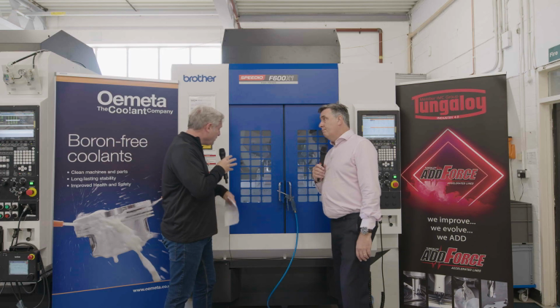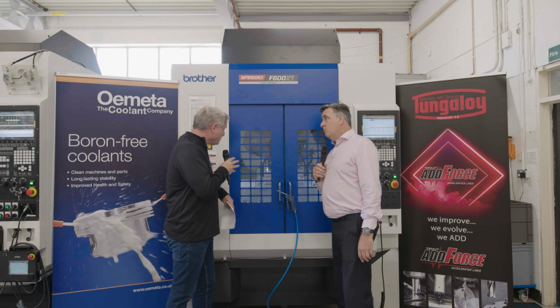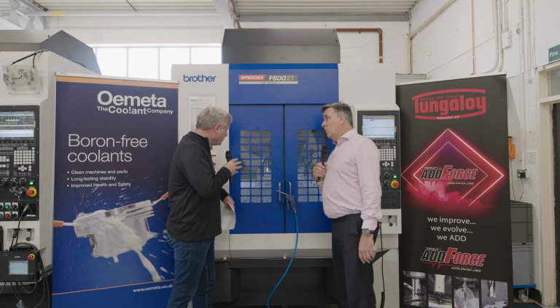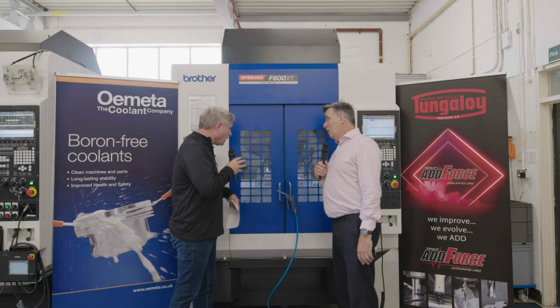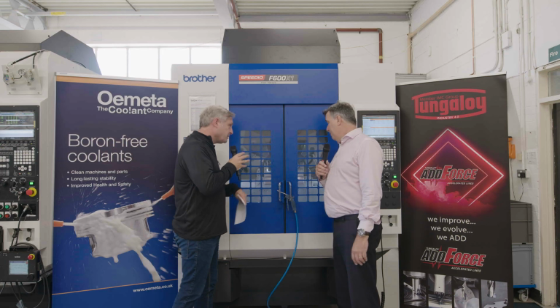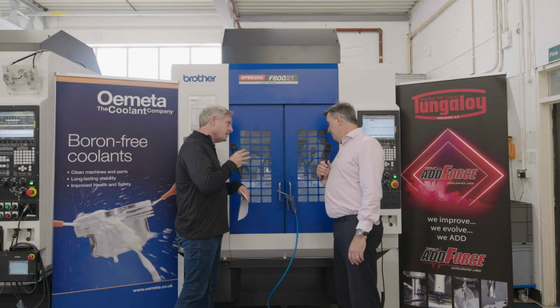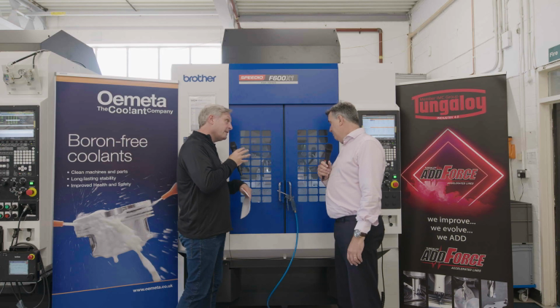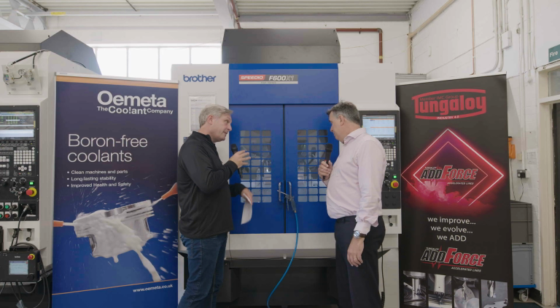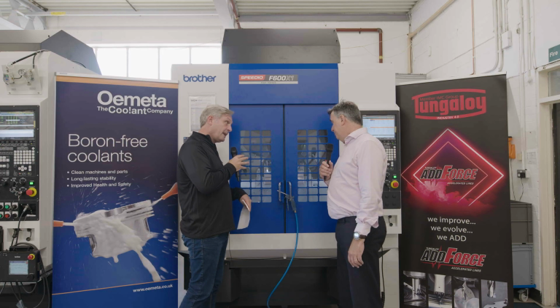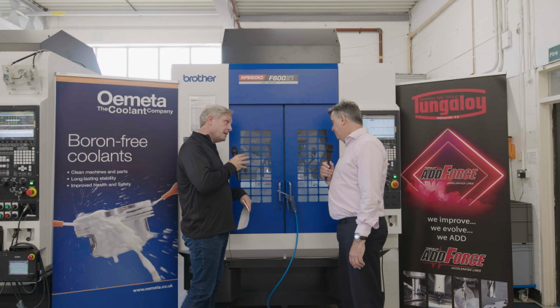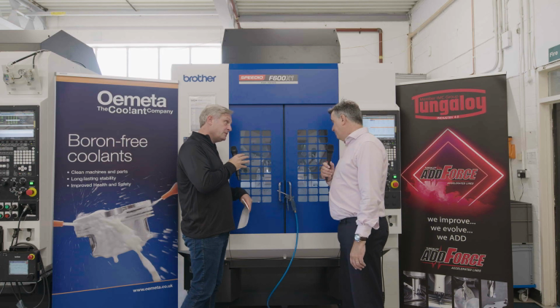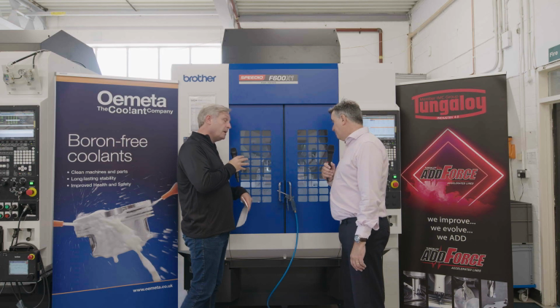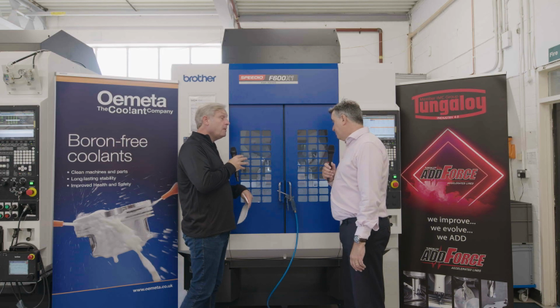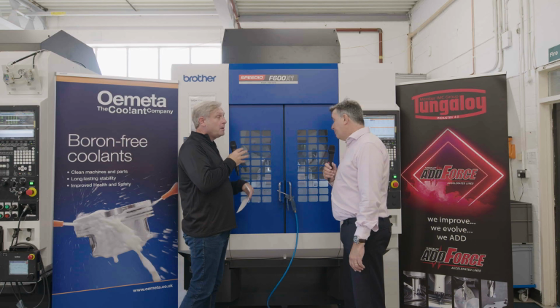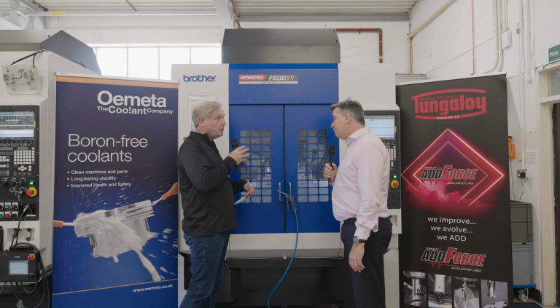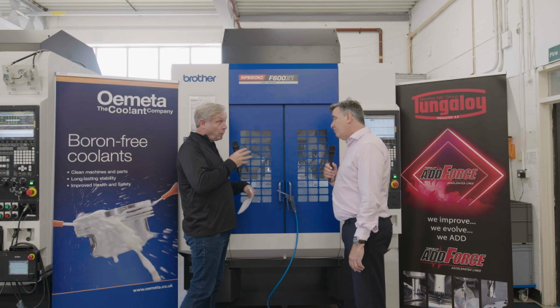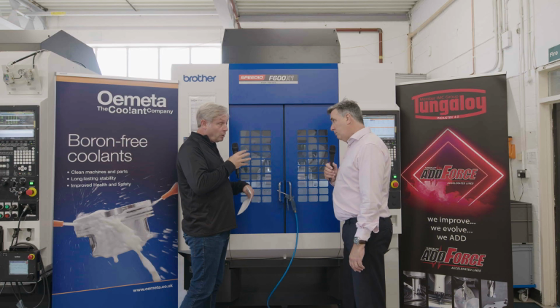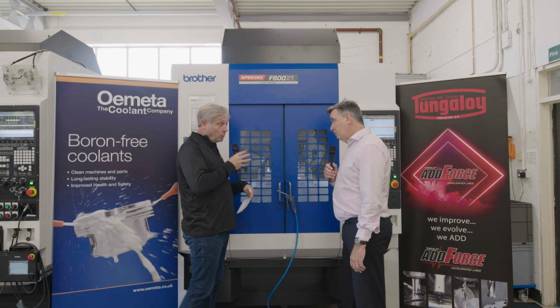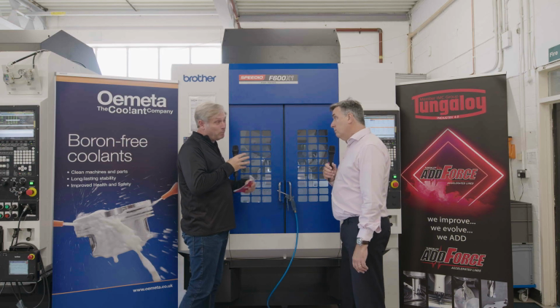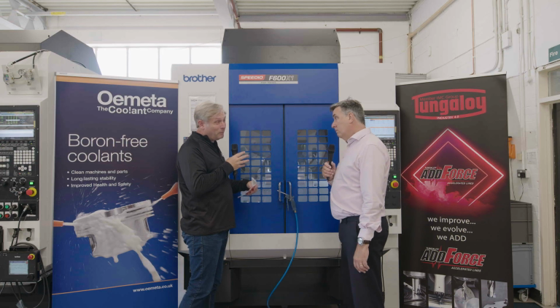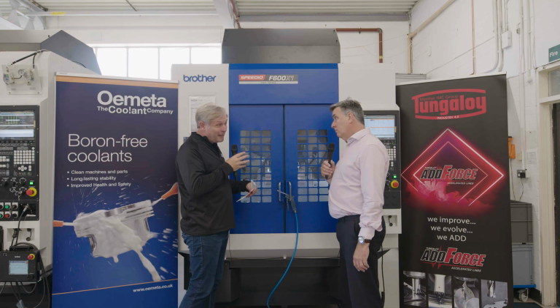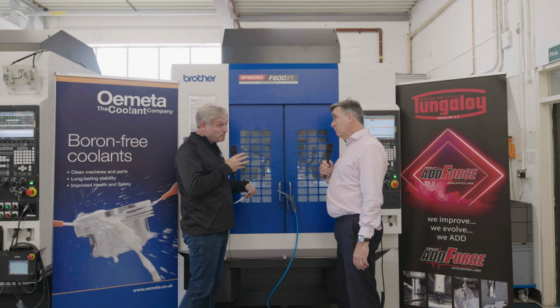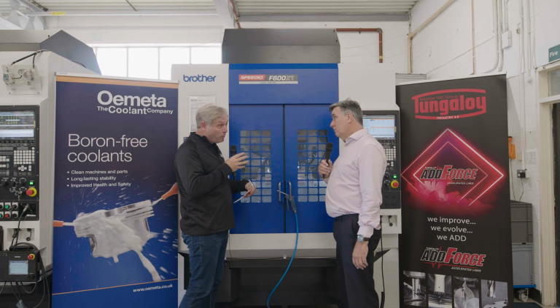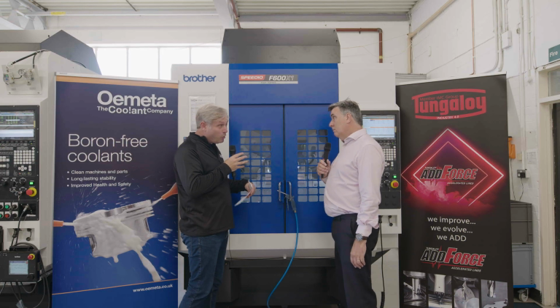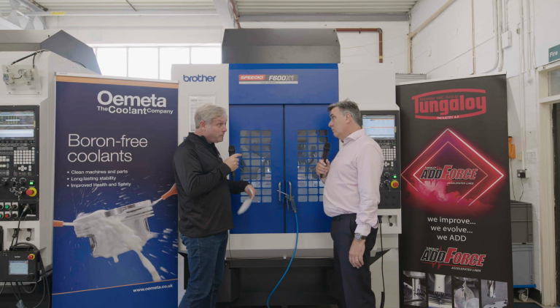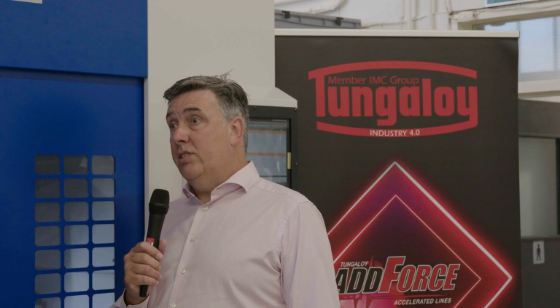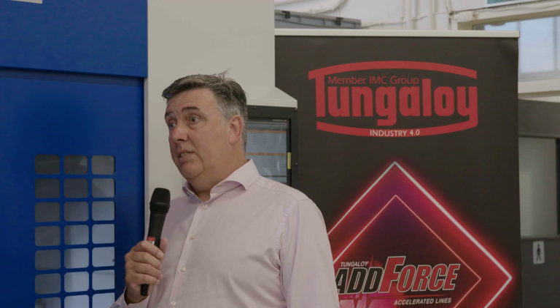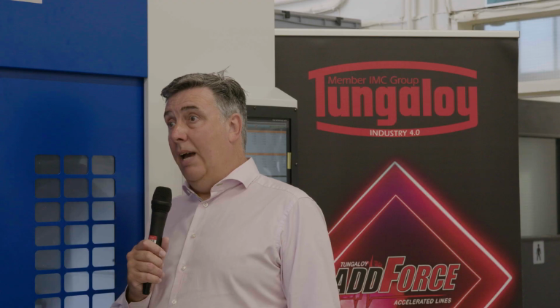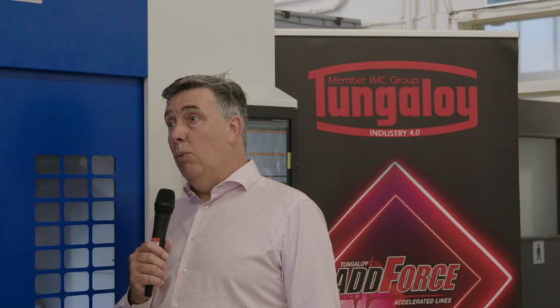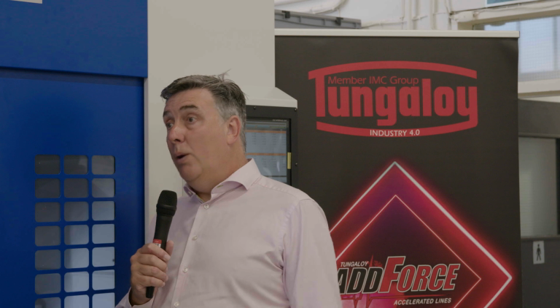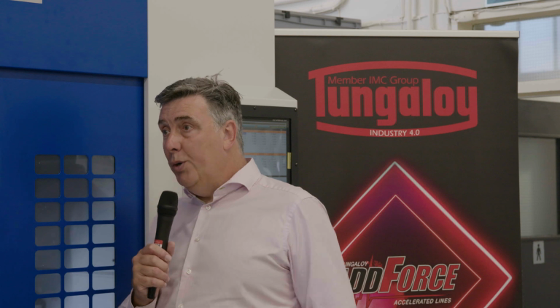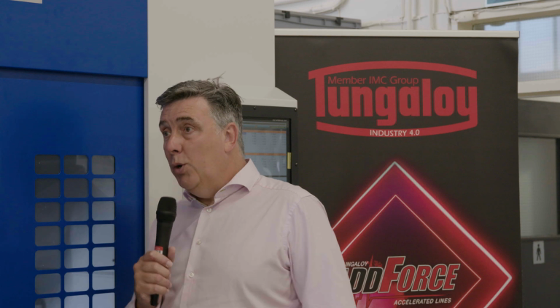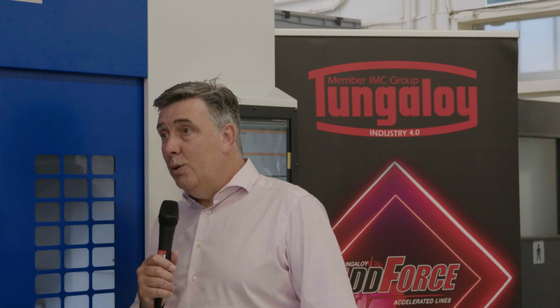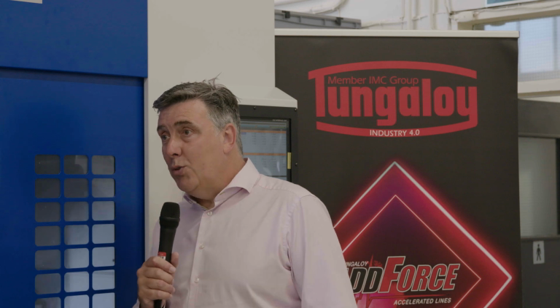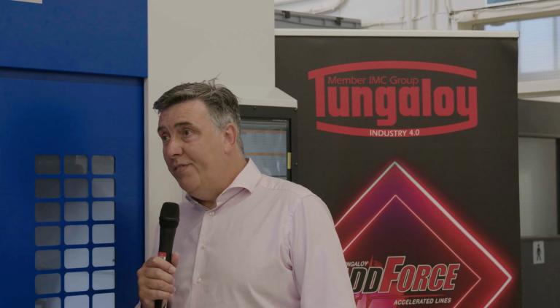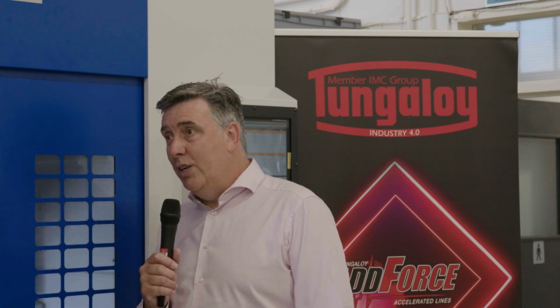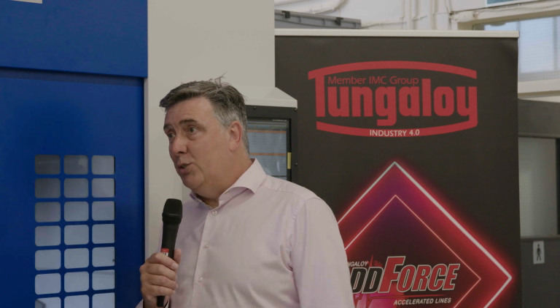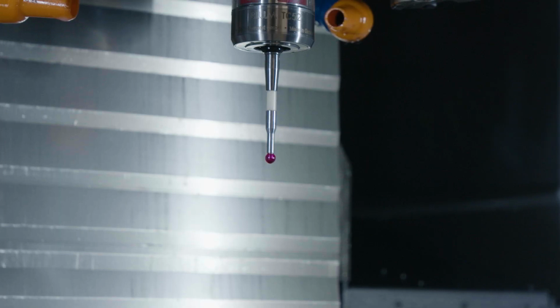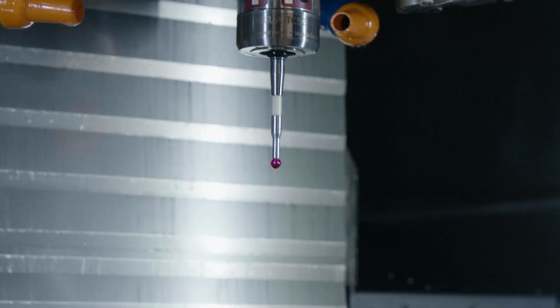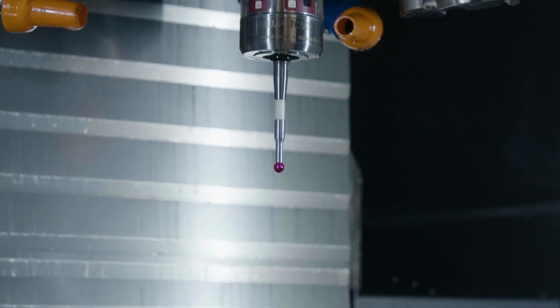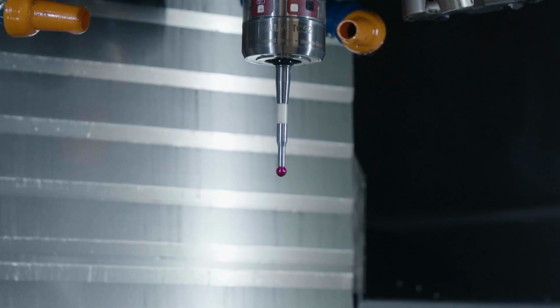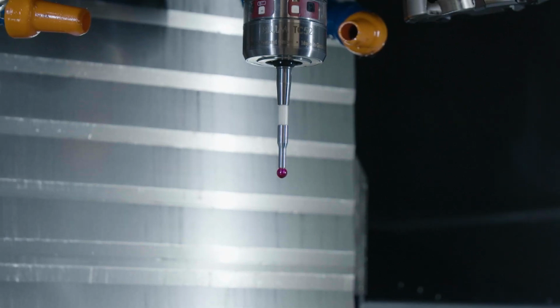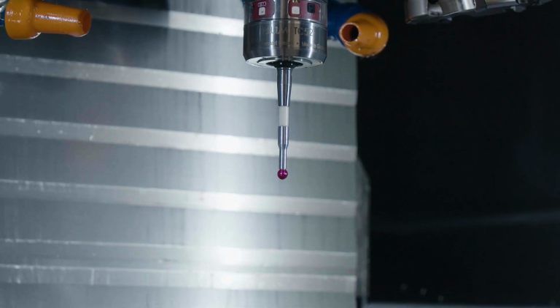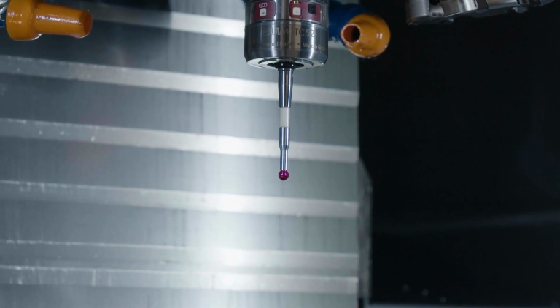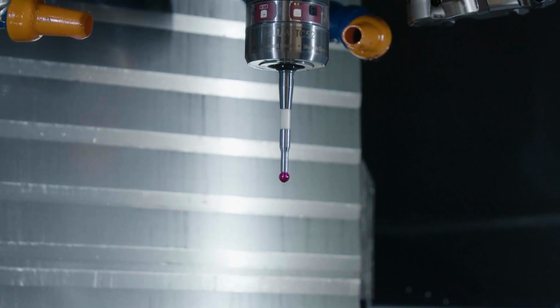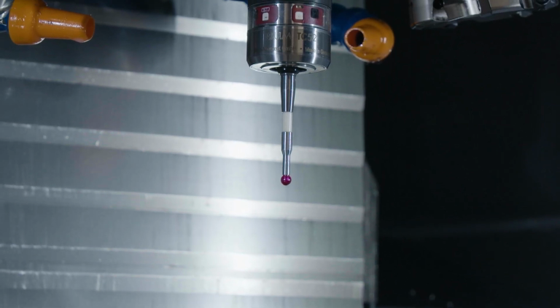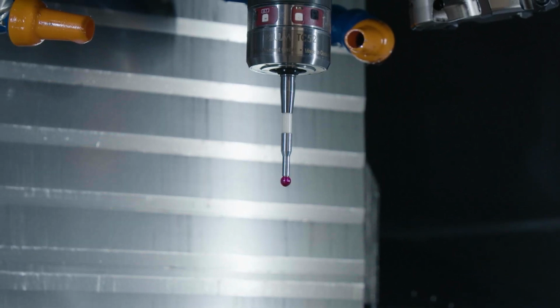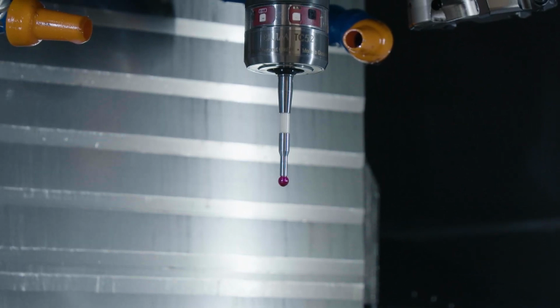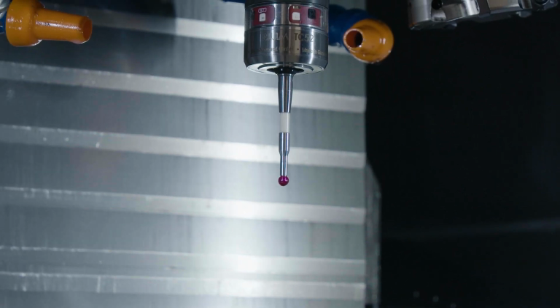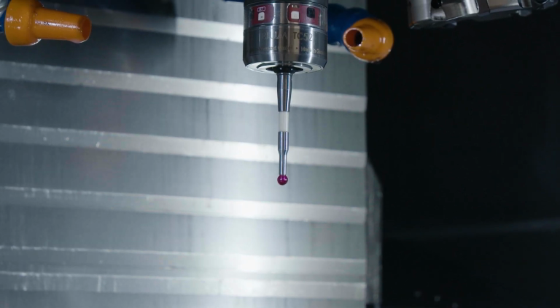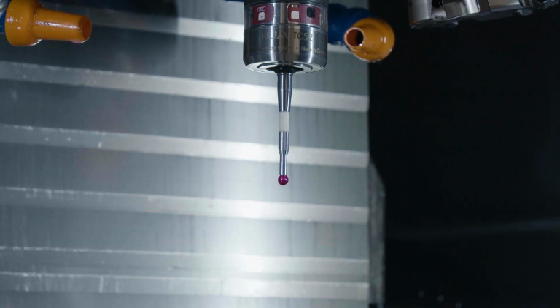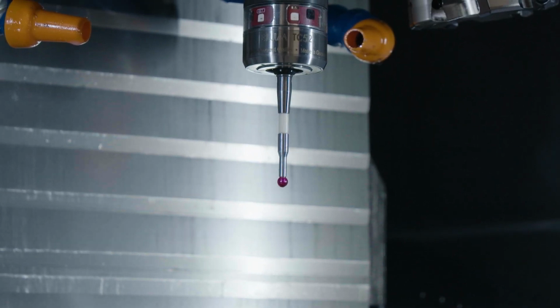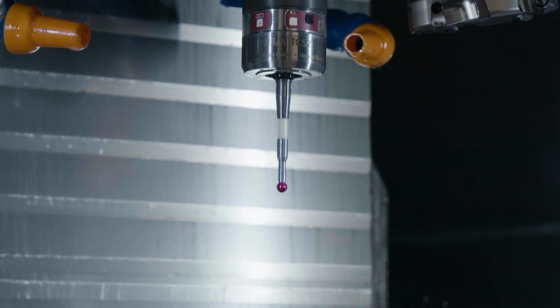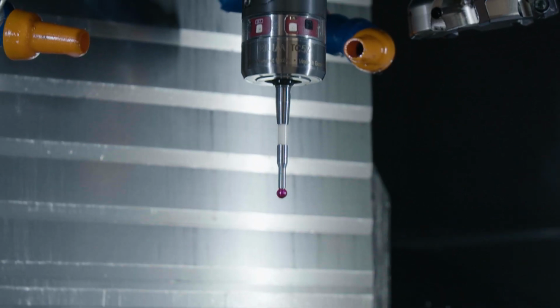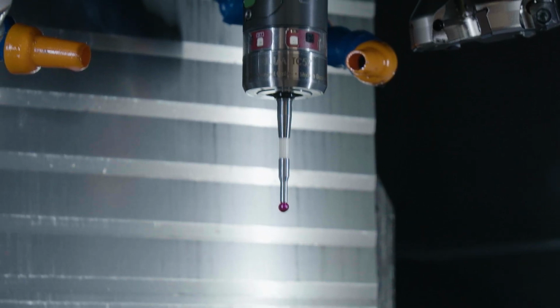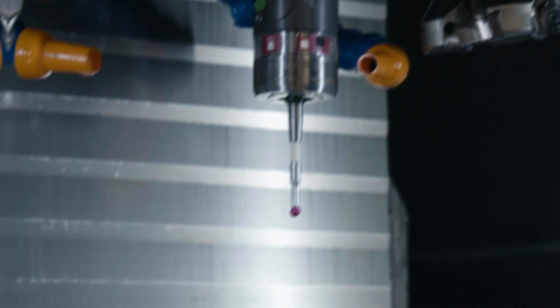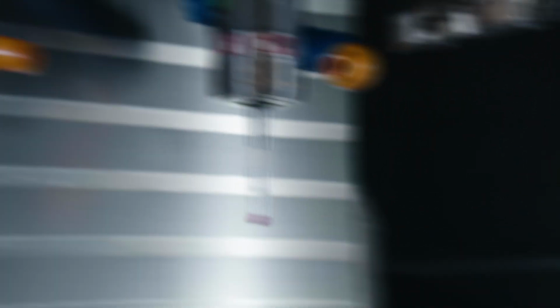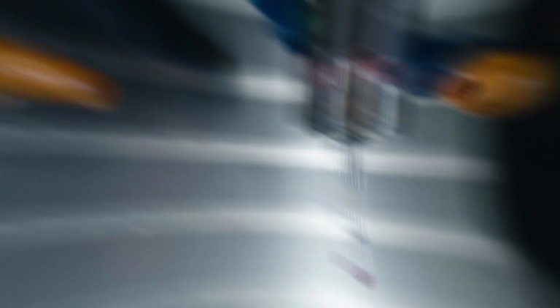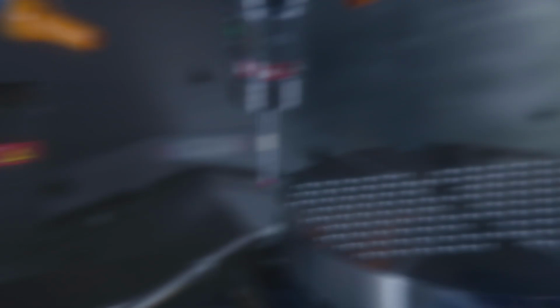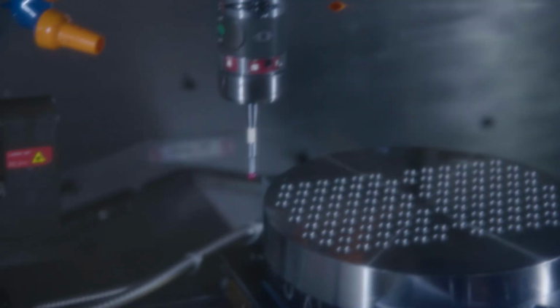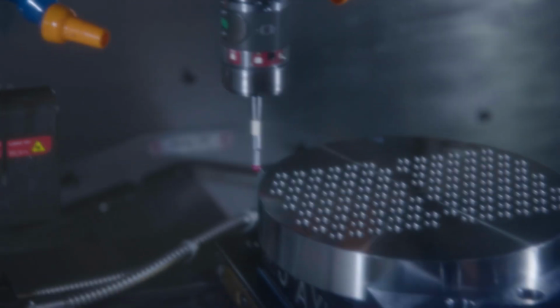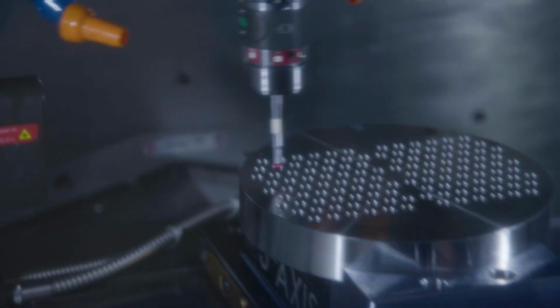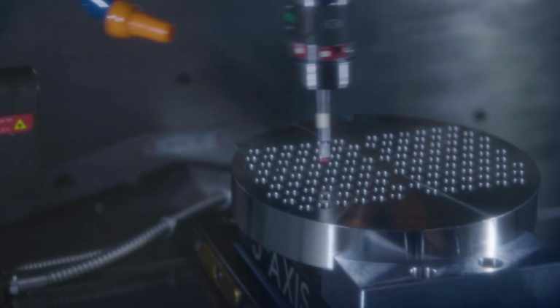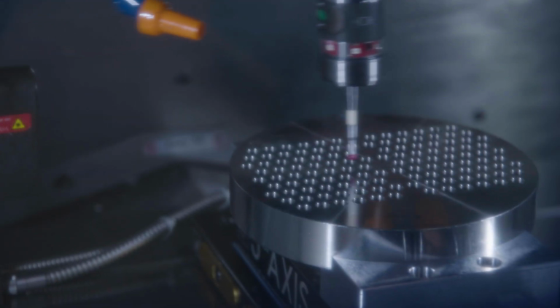So first of all, we'll go to the laser probing. We would always refer to it as probing, so it's a tool probe effectively.